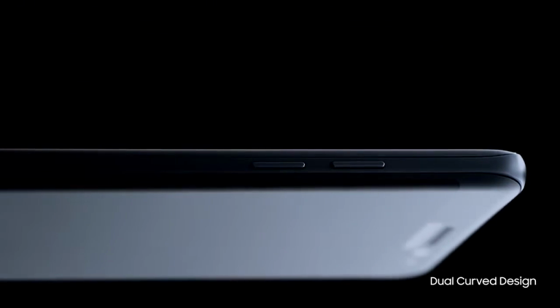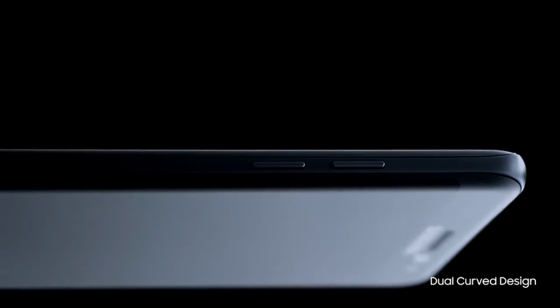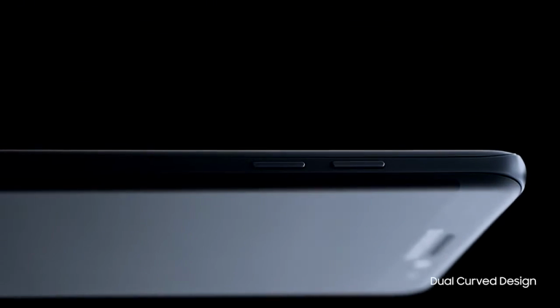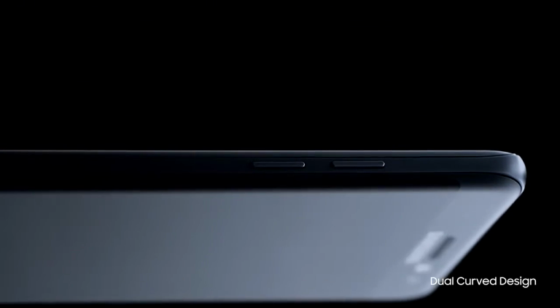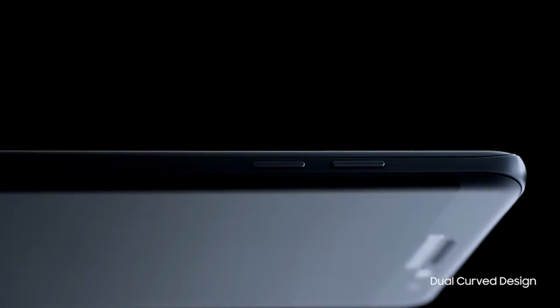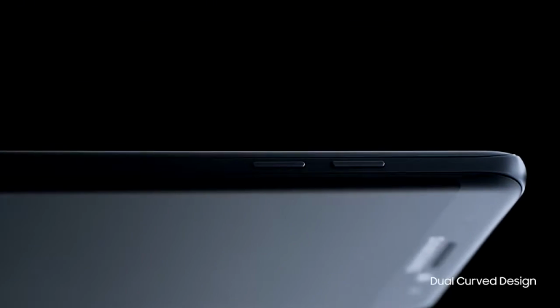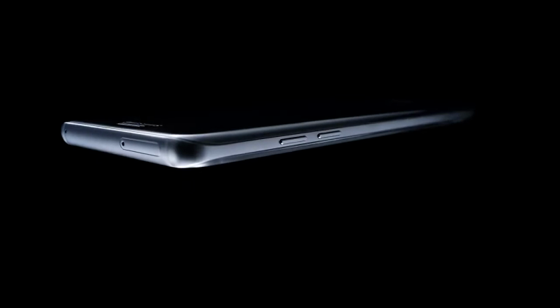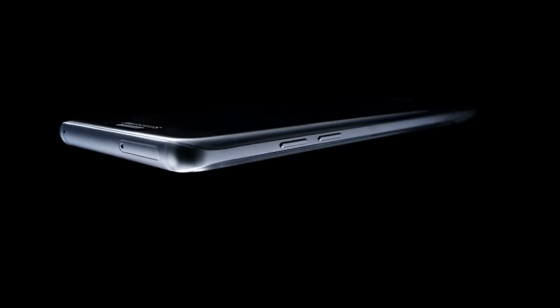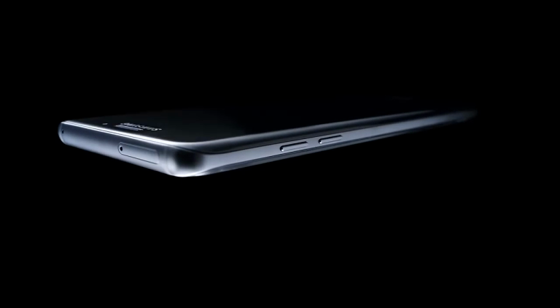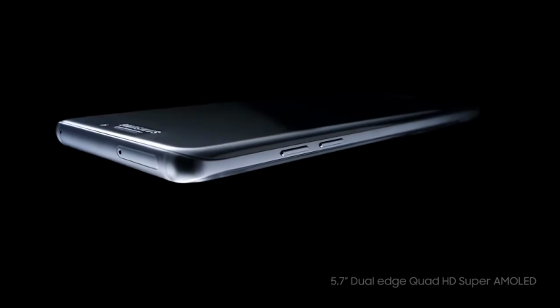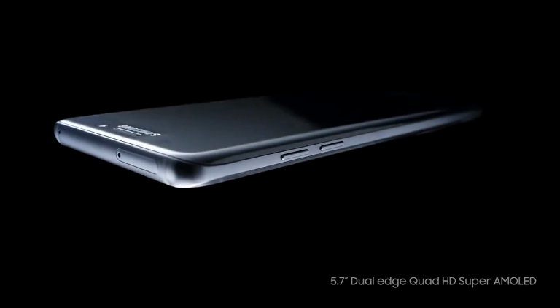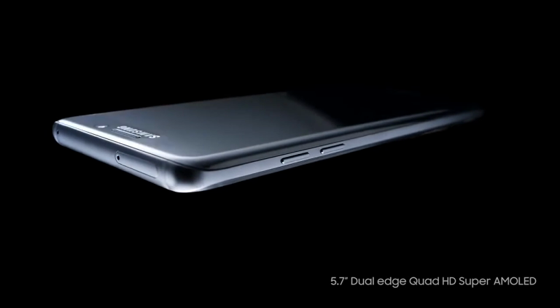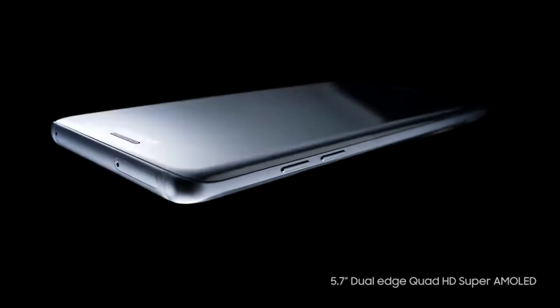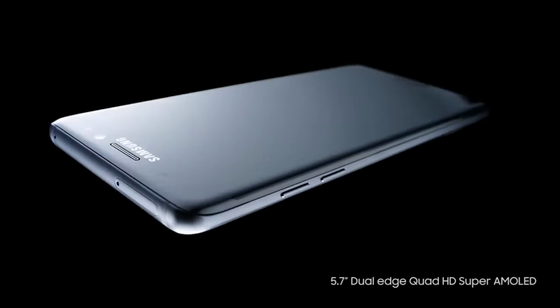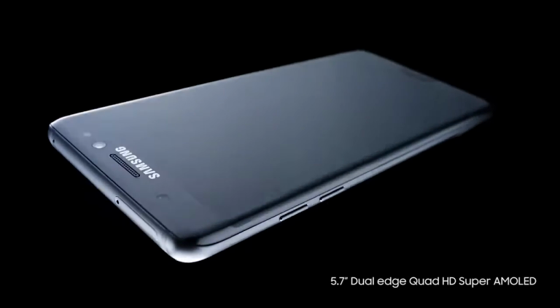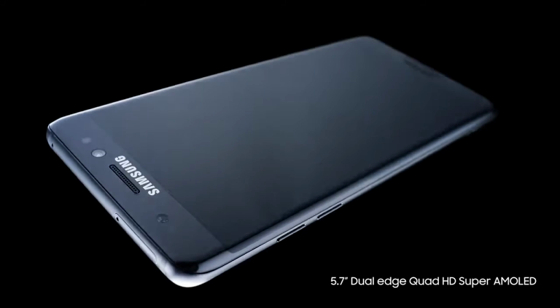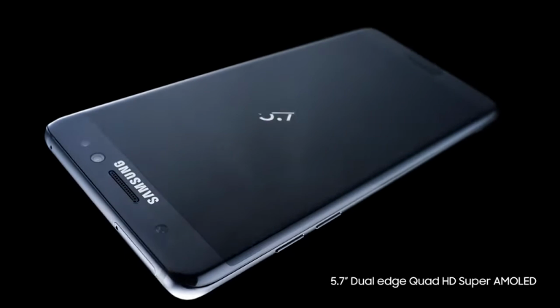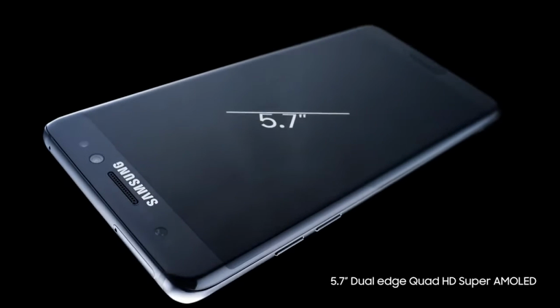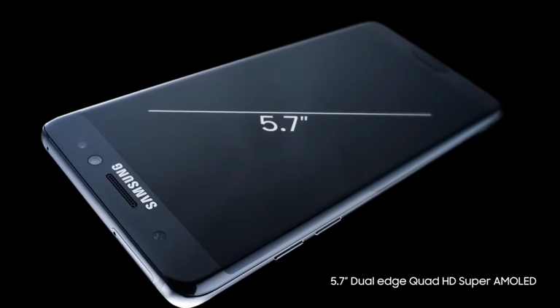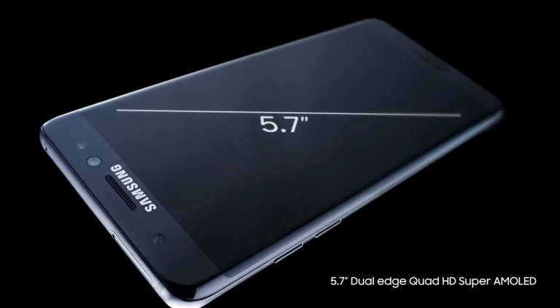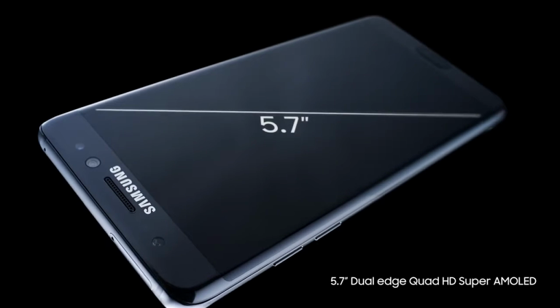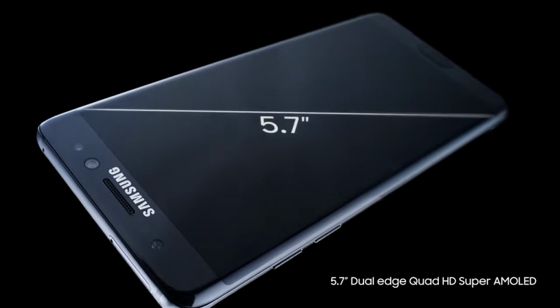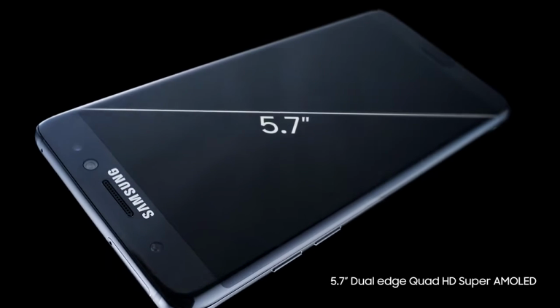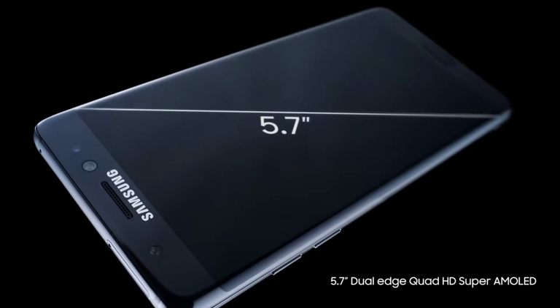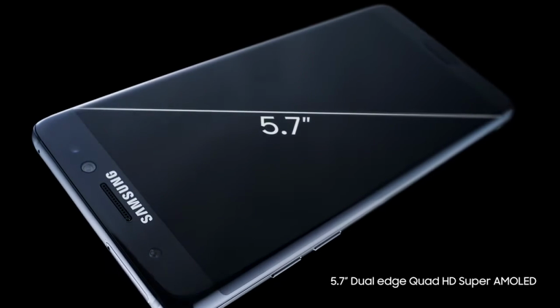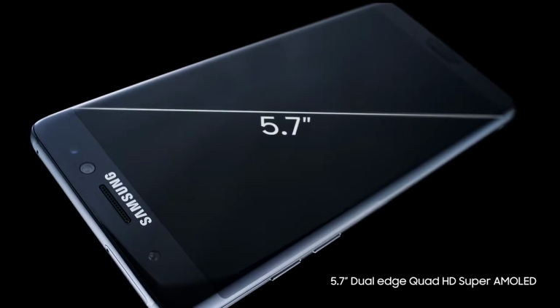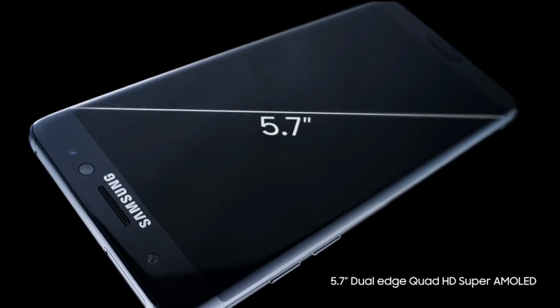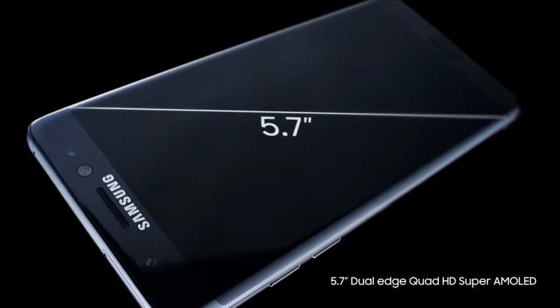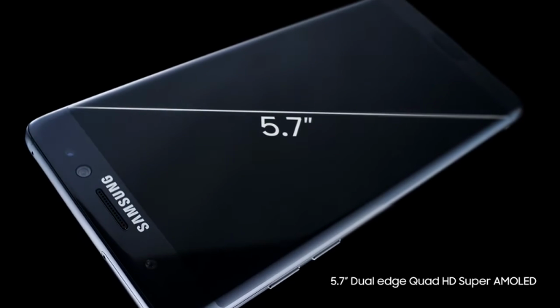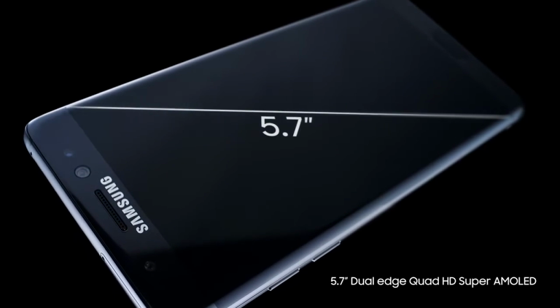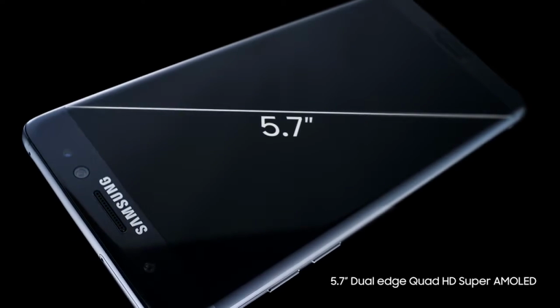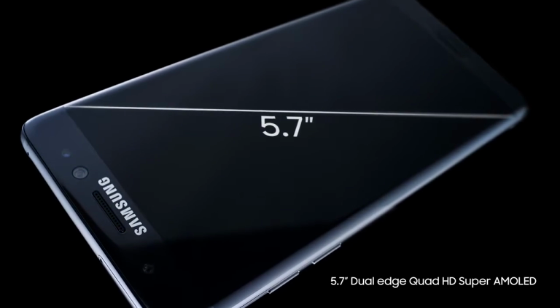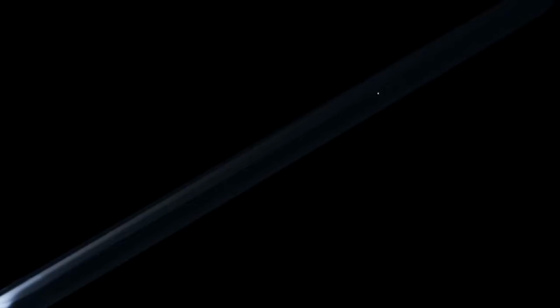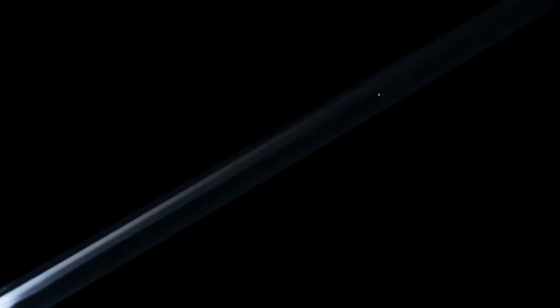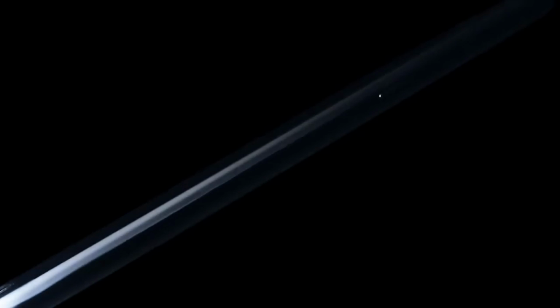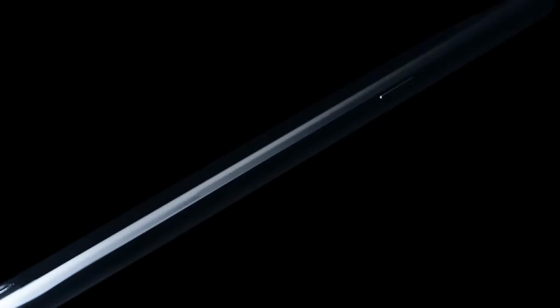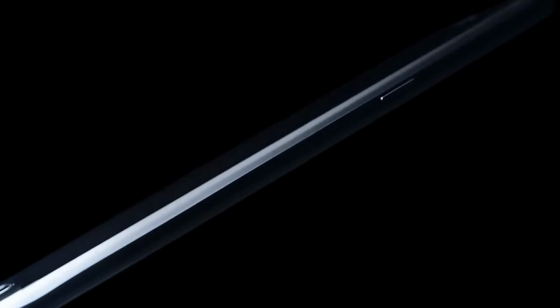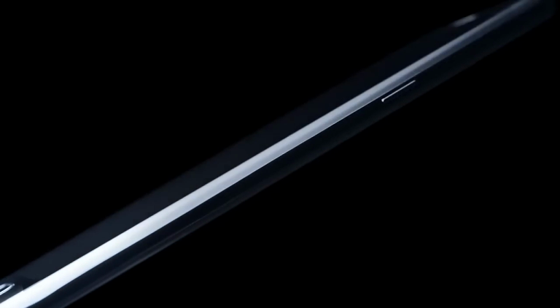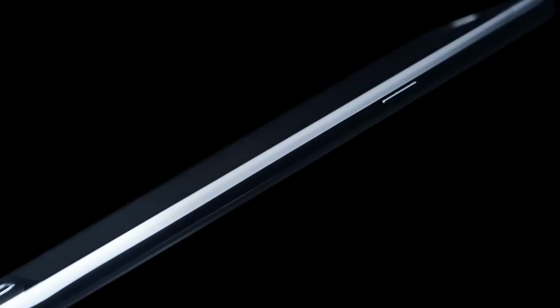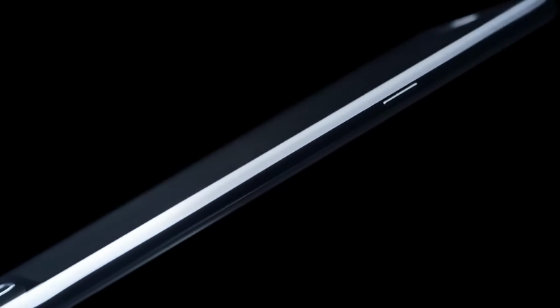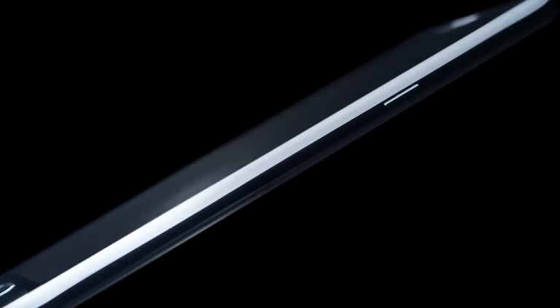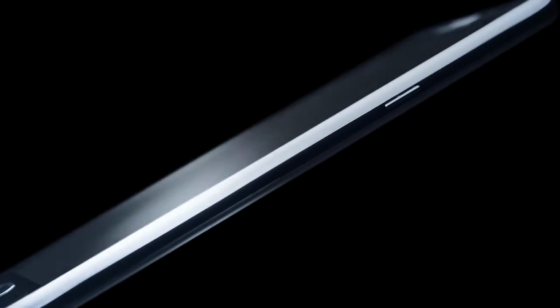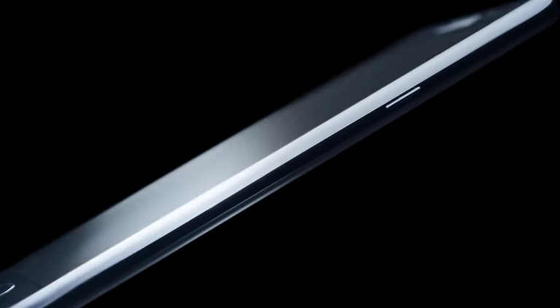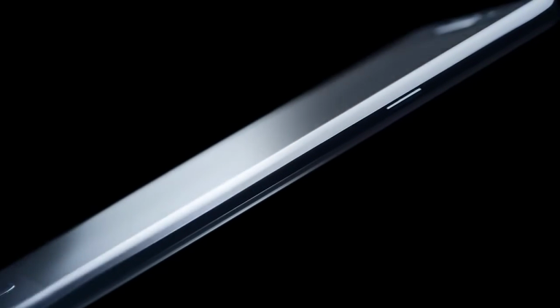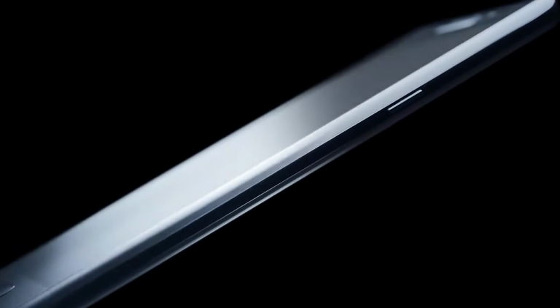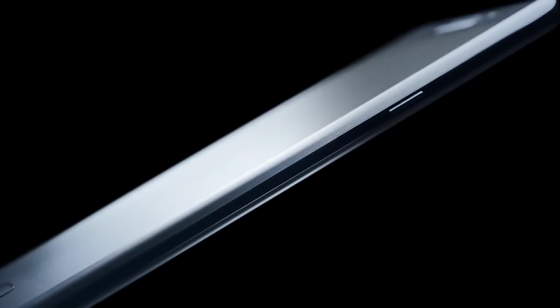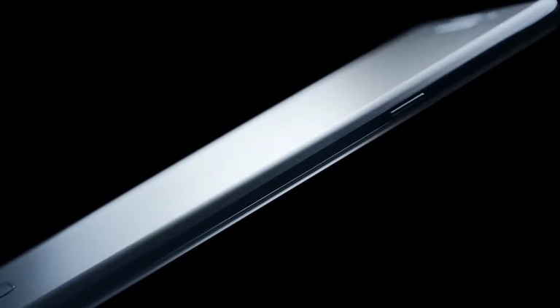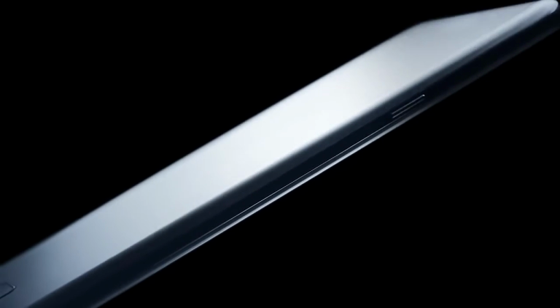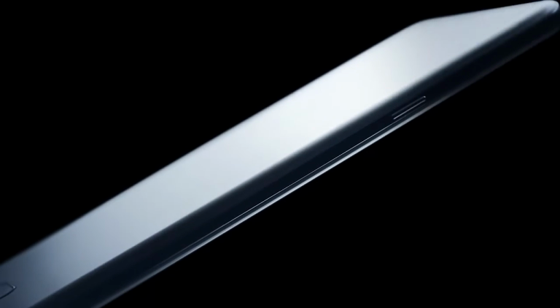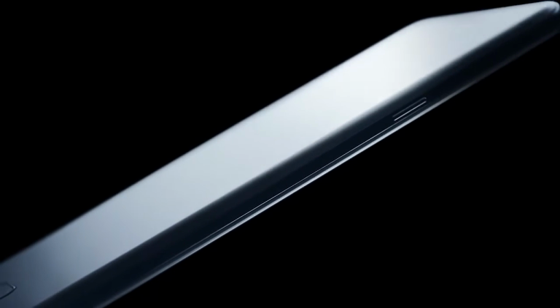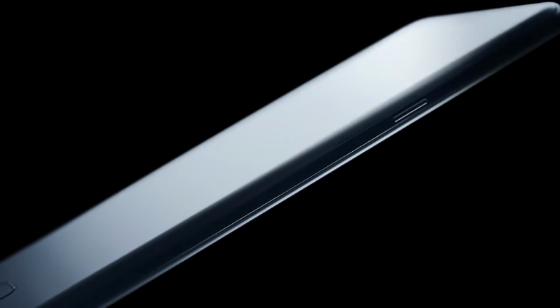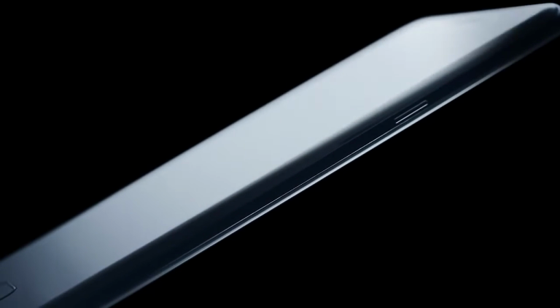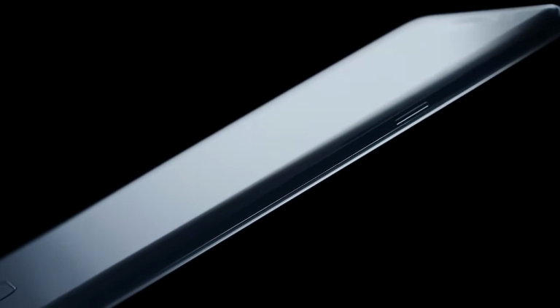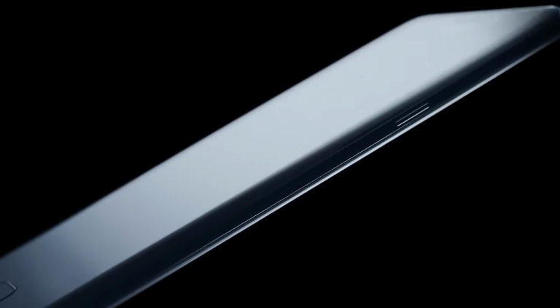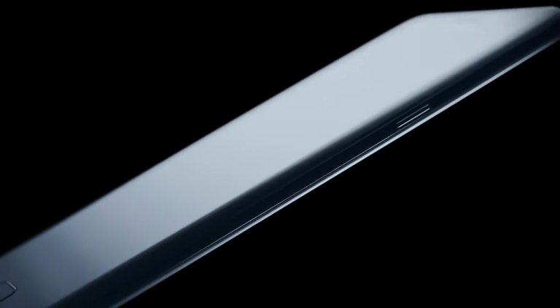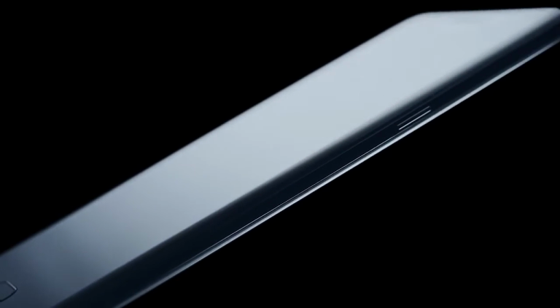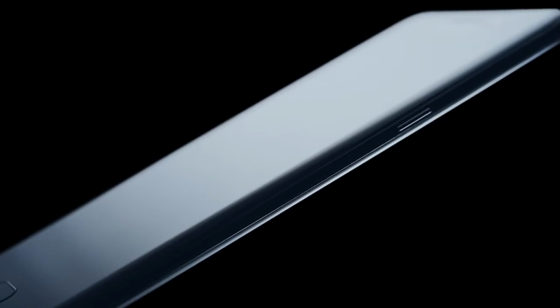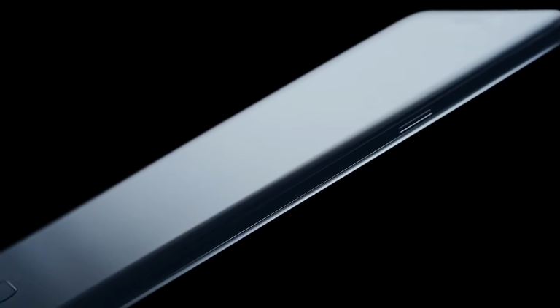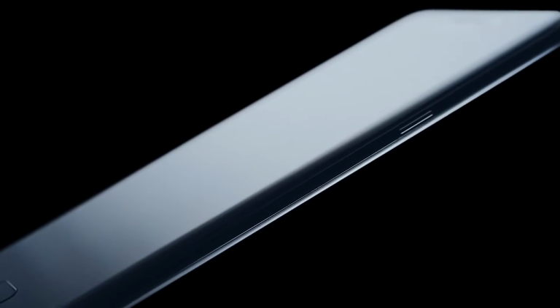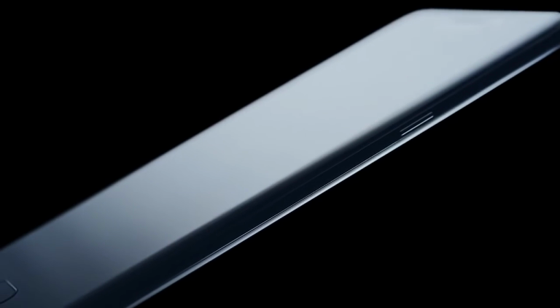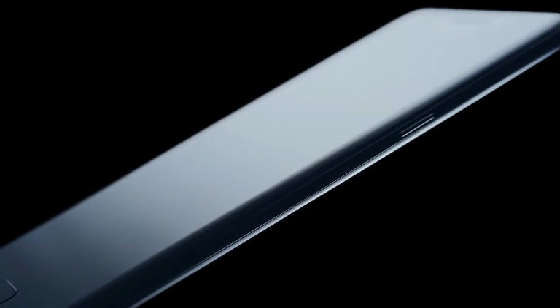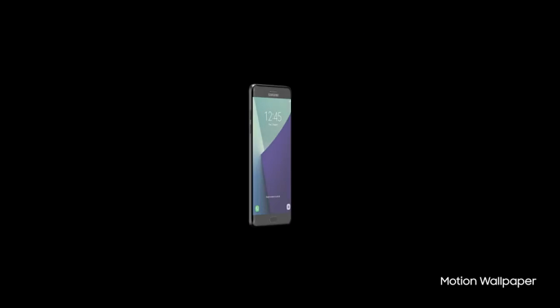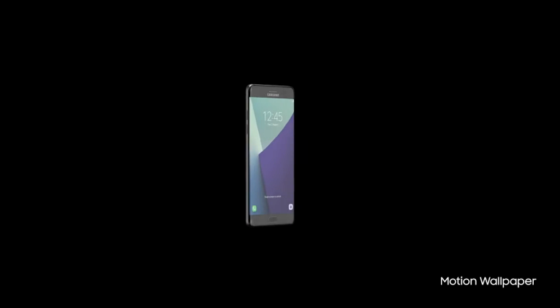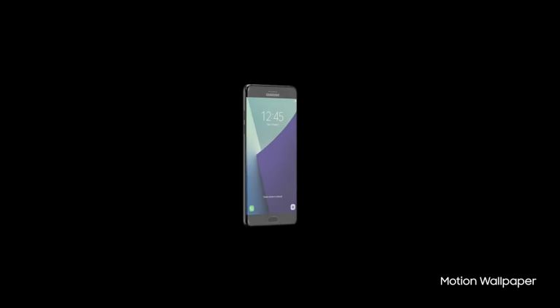With the first ever Note with a stunning 5.7-inch dual-curved screen, so it feels as good as it looks in the palm of your hand.